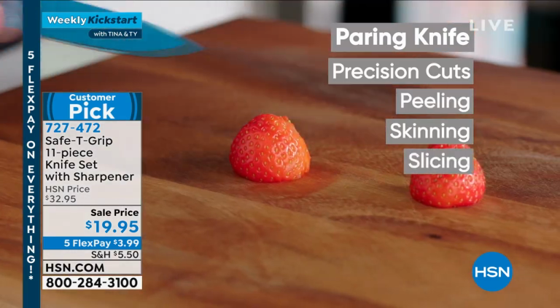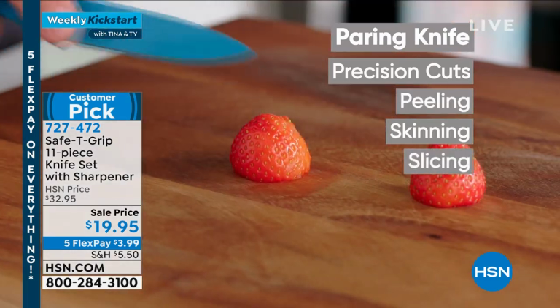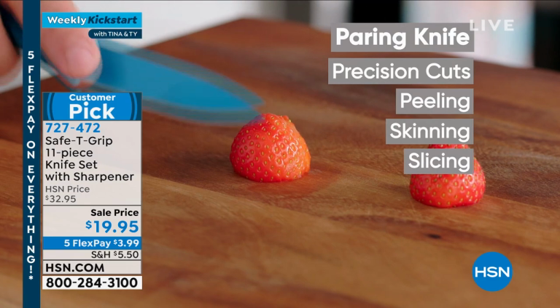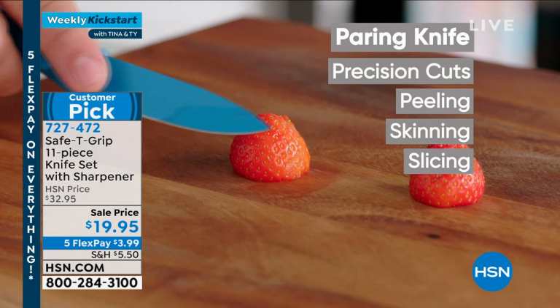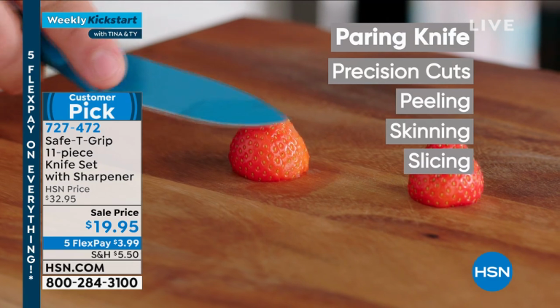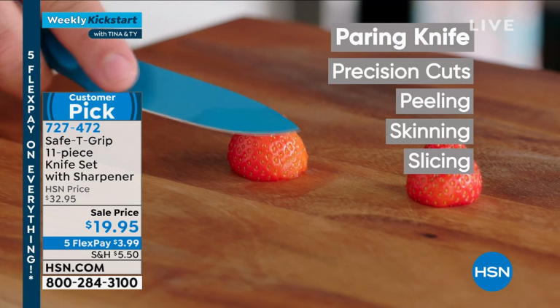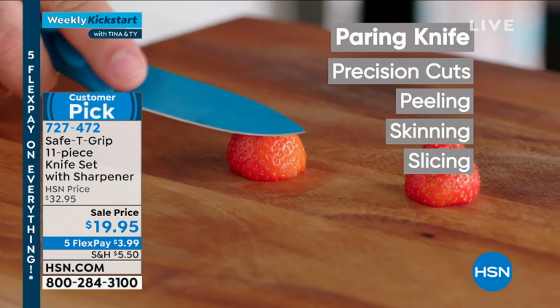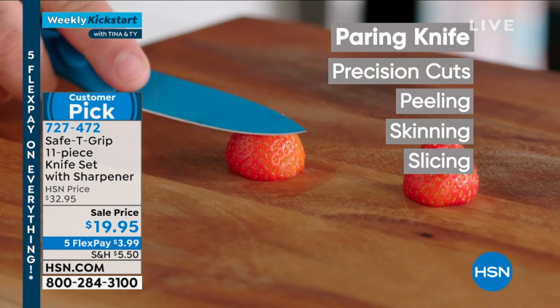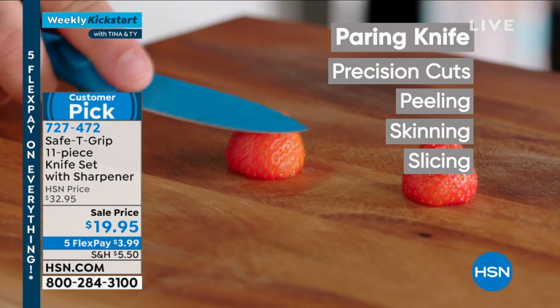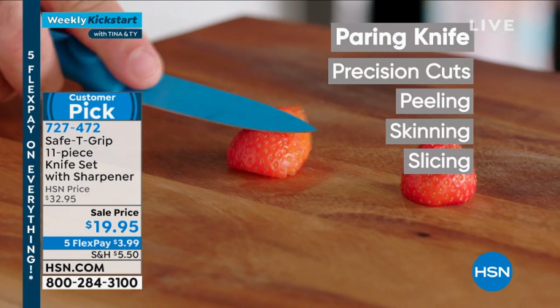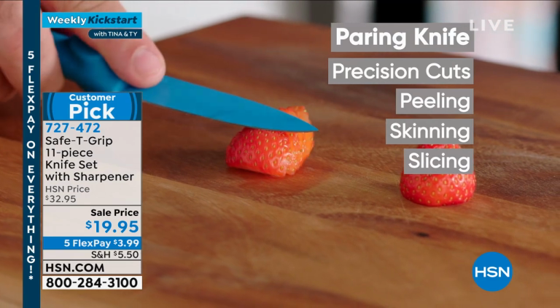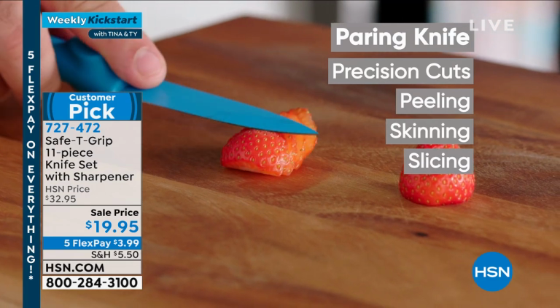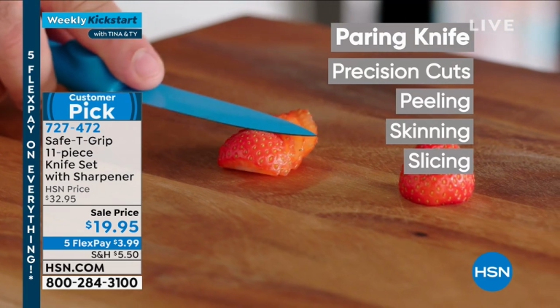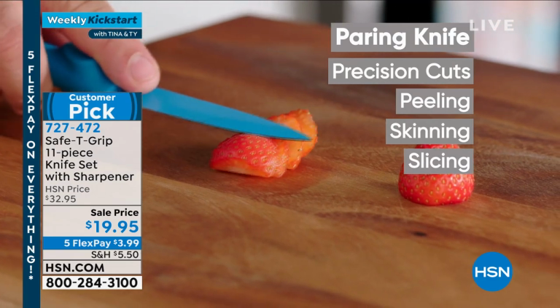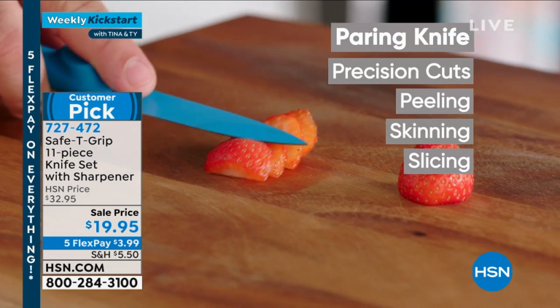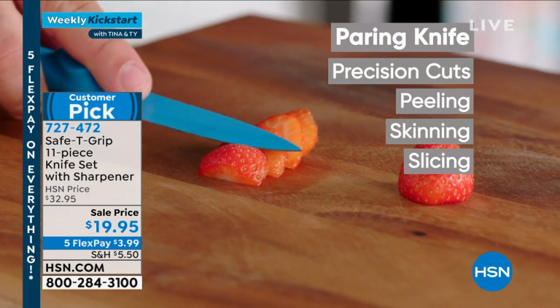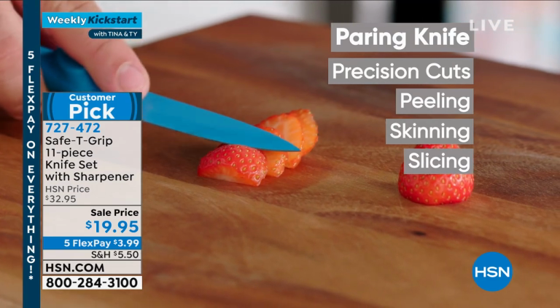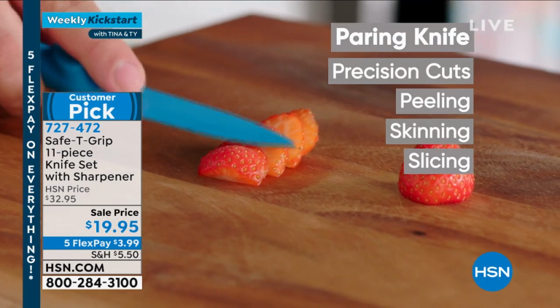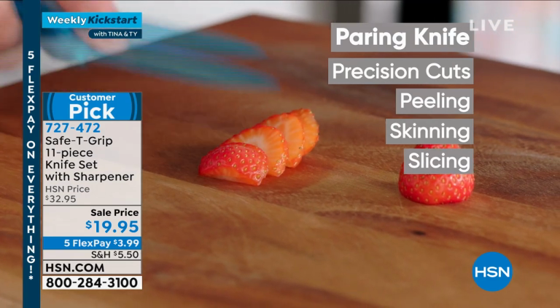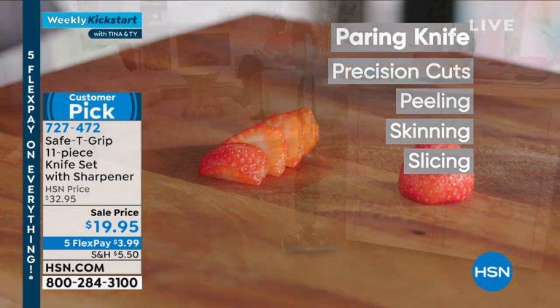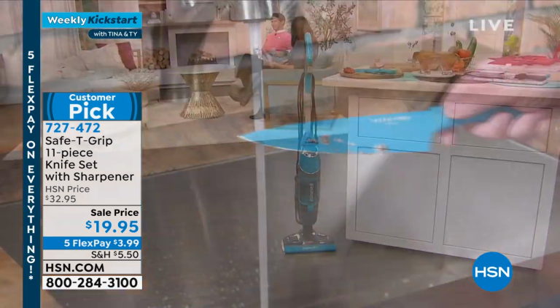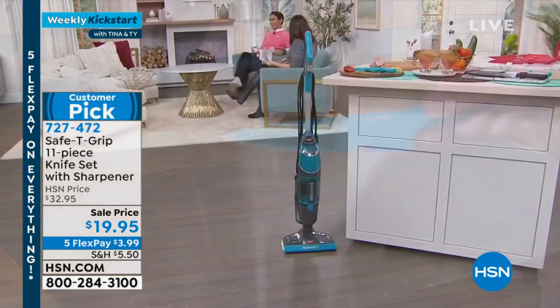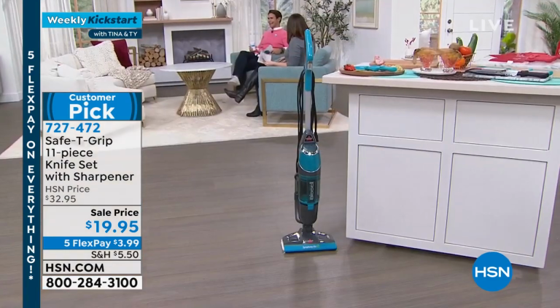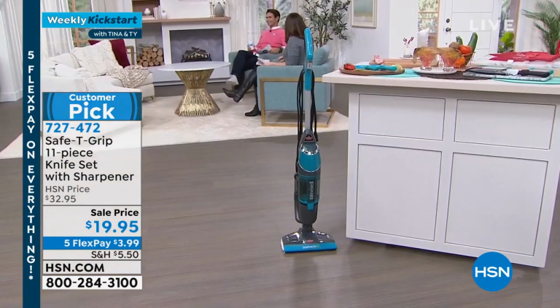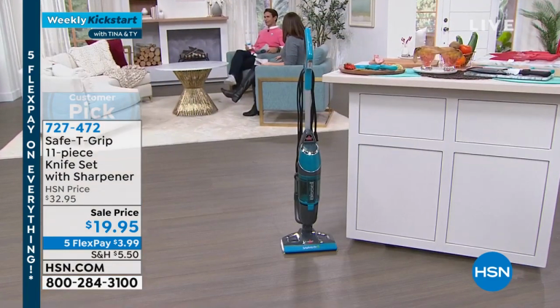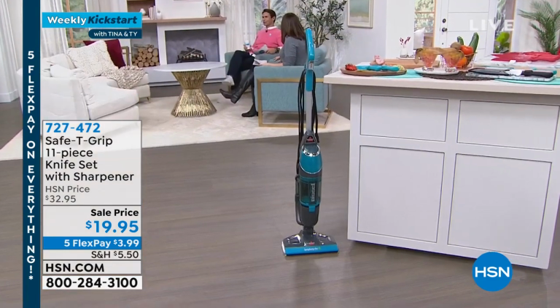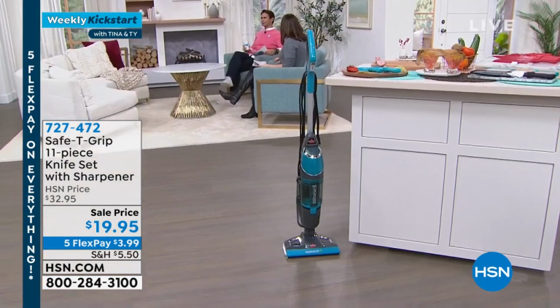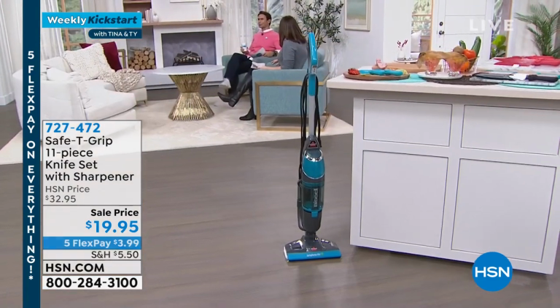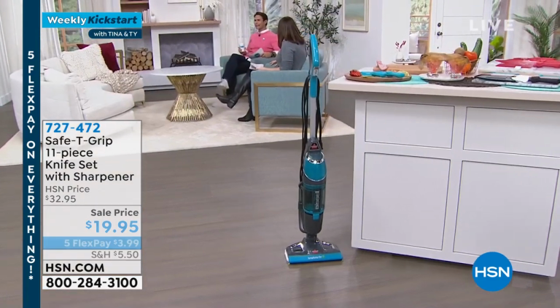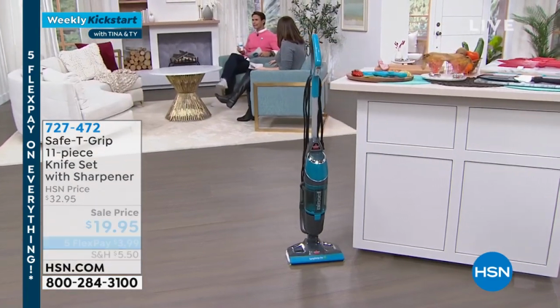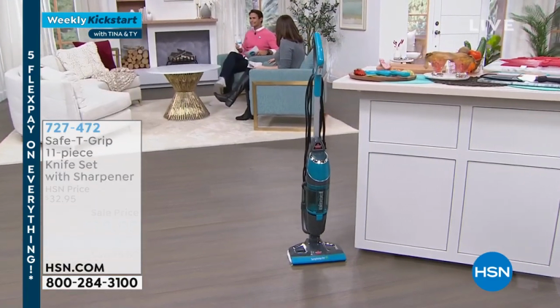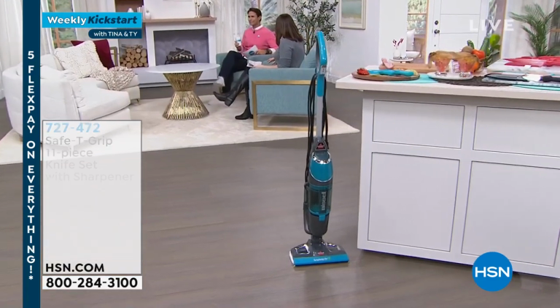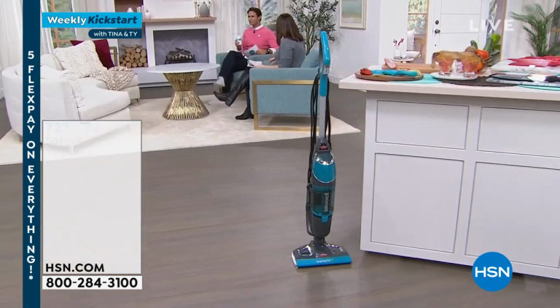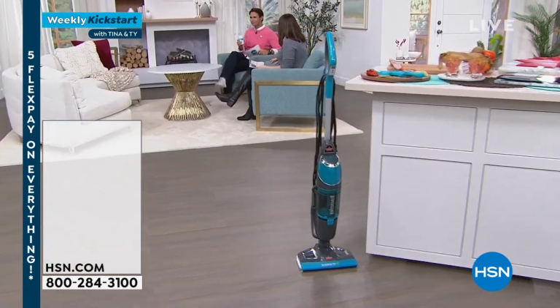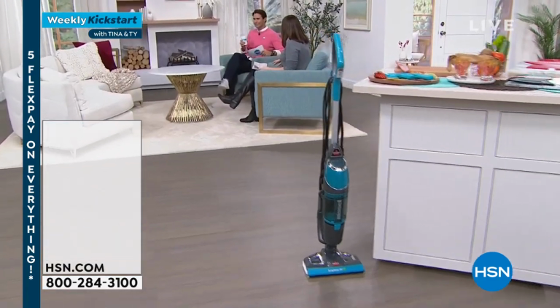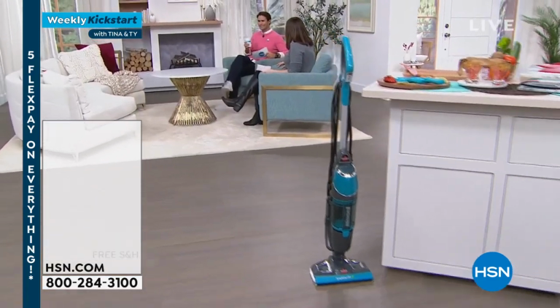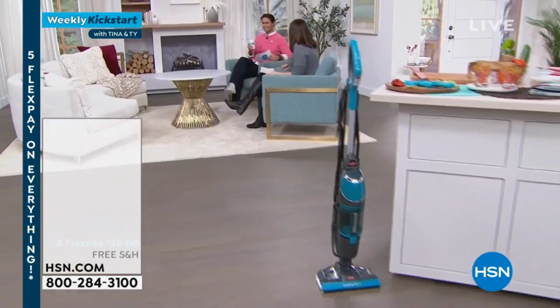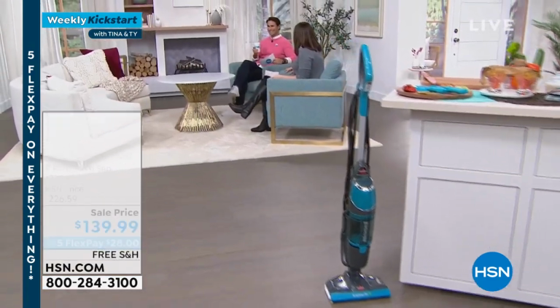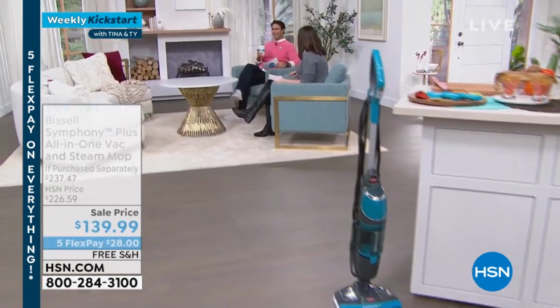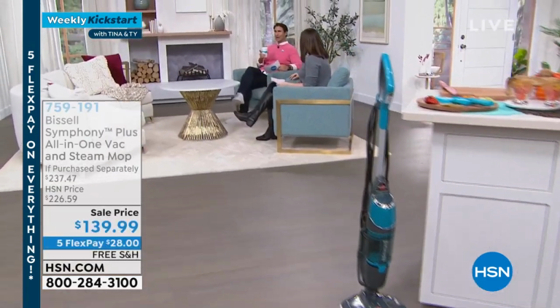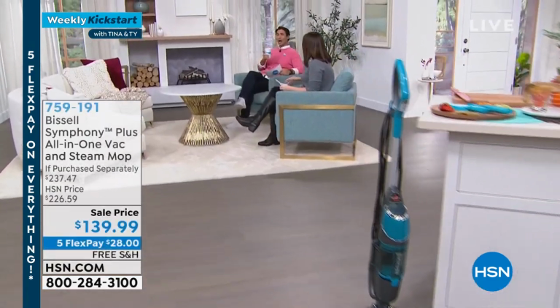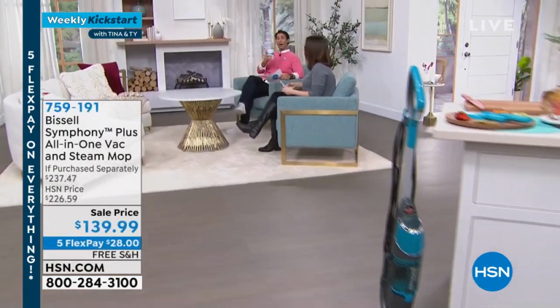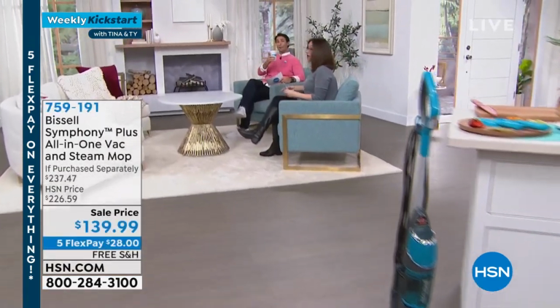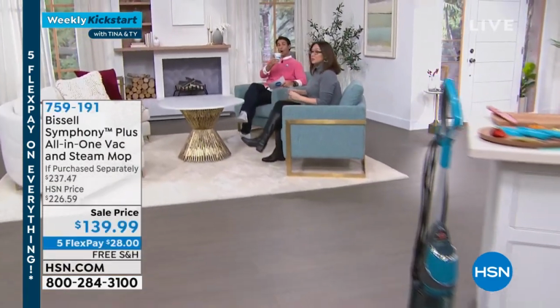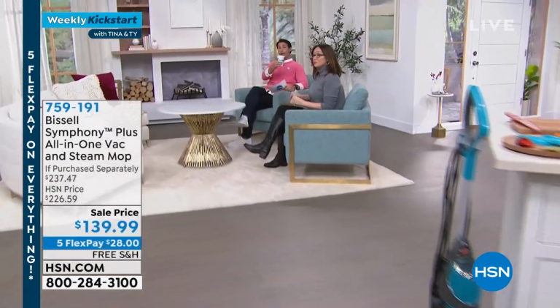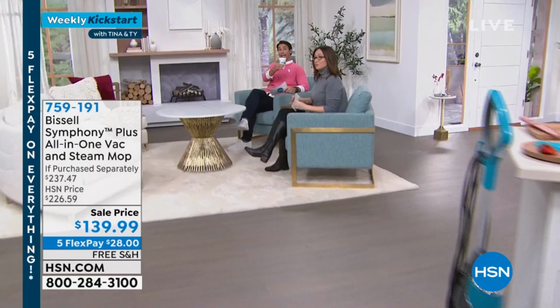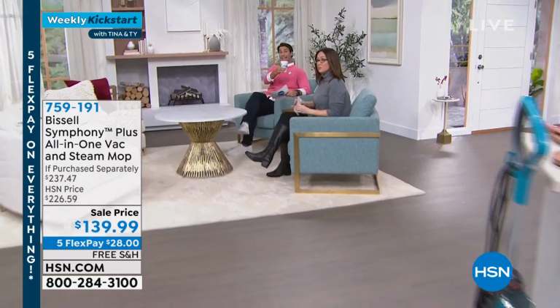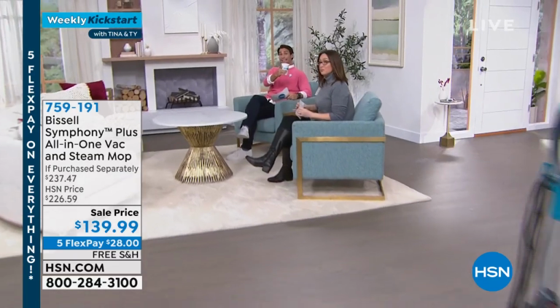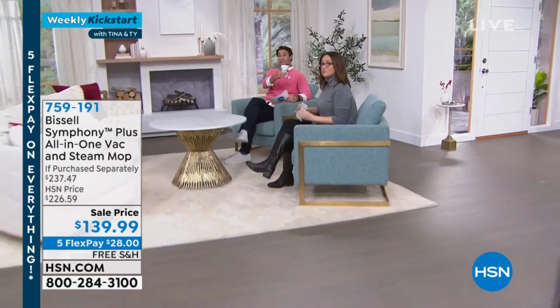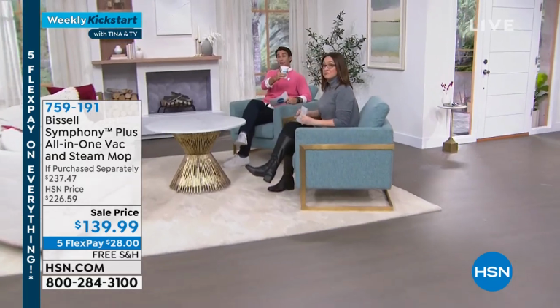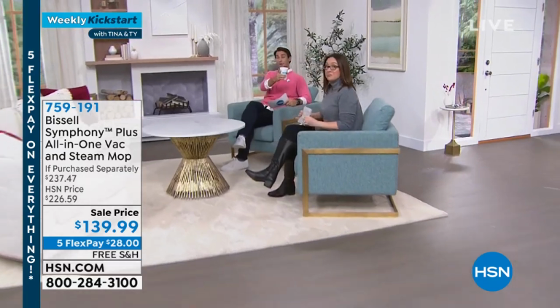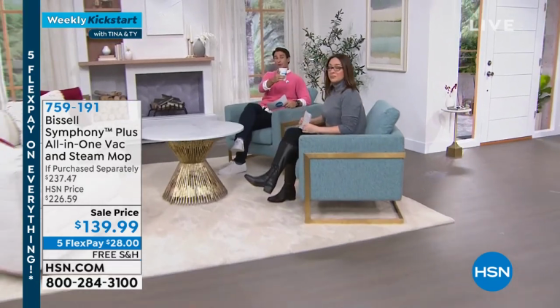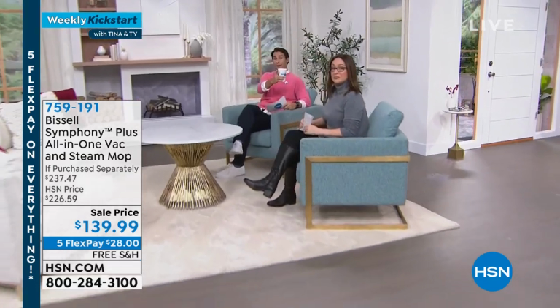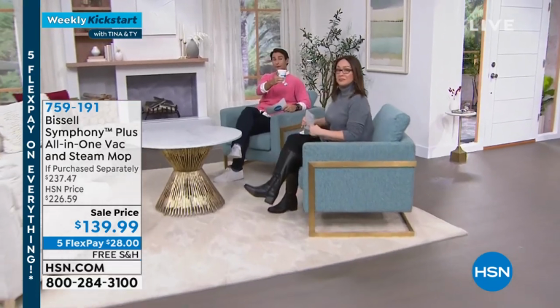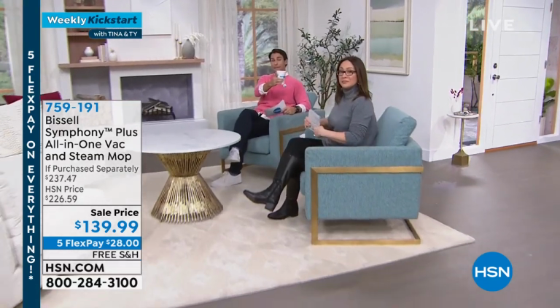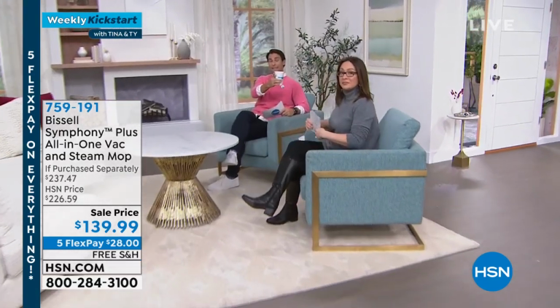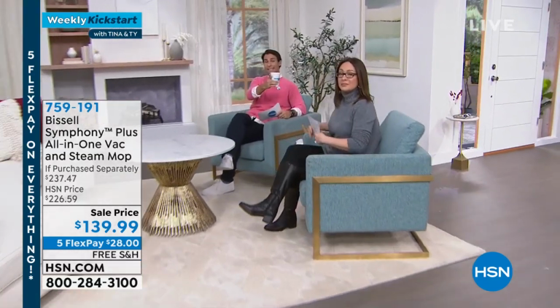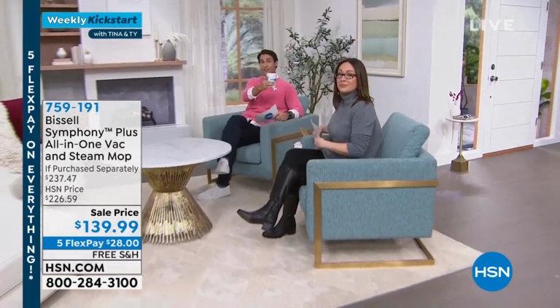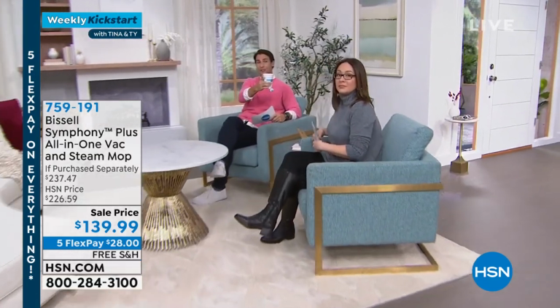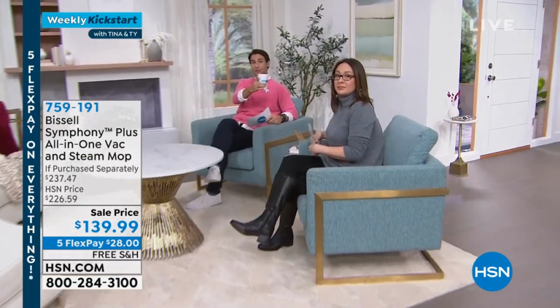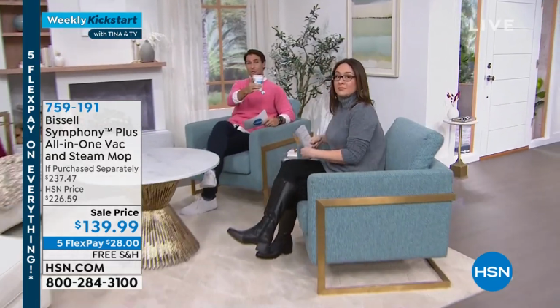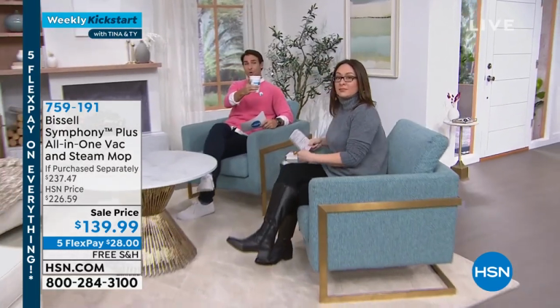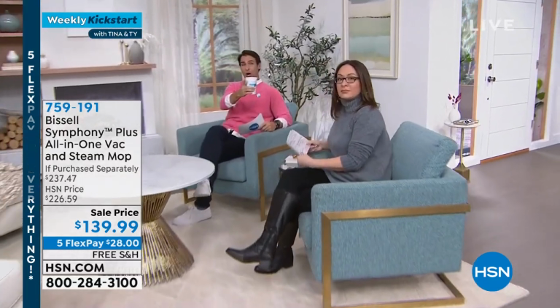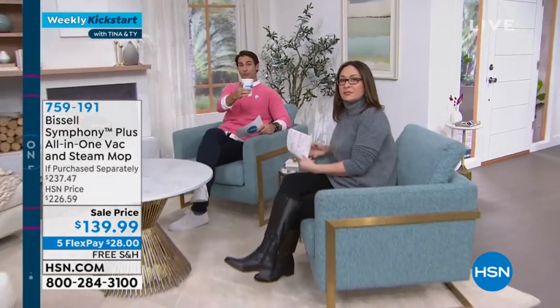11 pieces, customer pick exclusive — $19.95 for today only. That's the lowest price ever, for under $20. A great complete set.